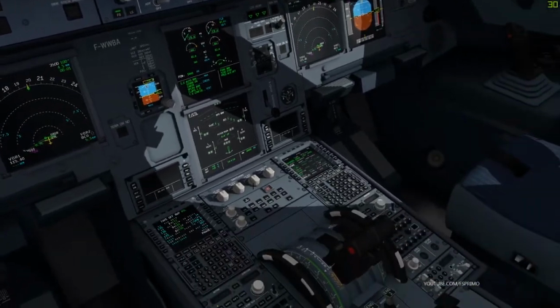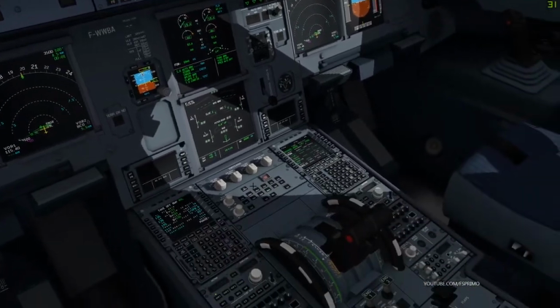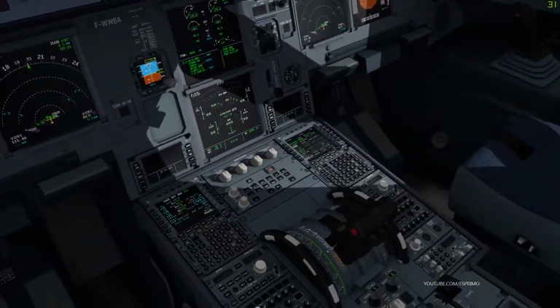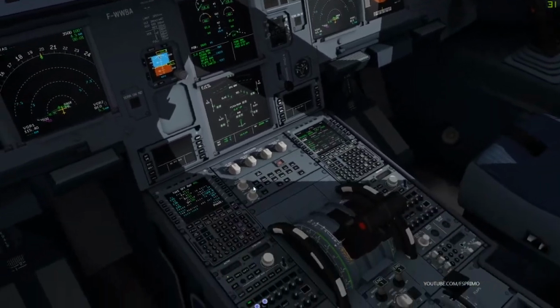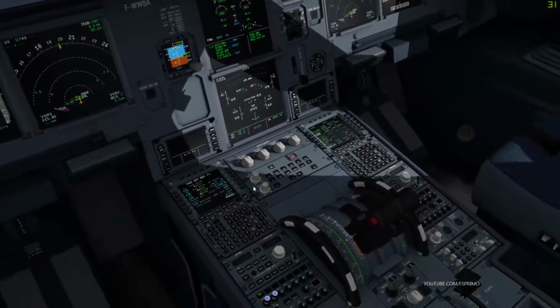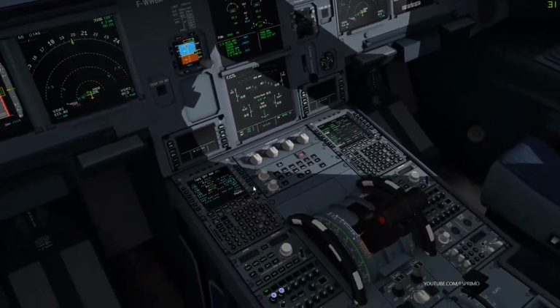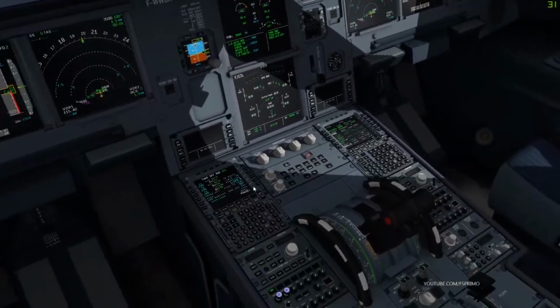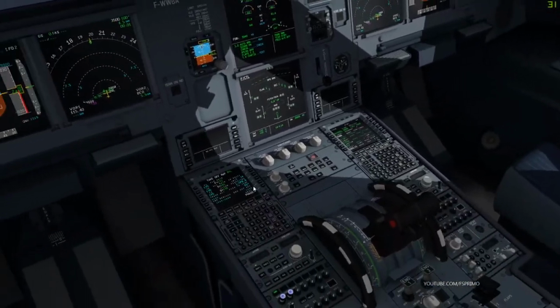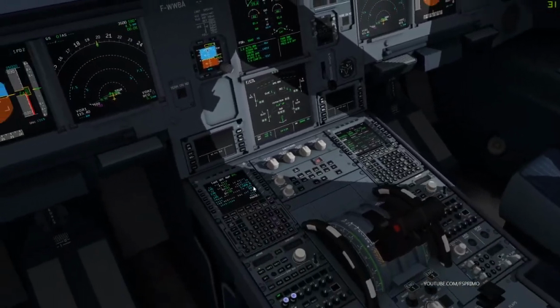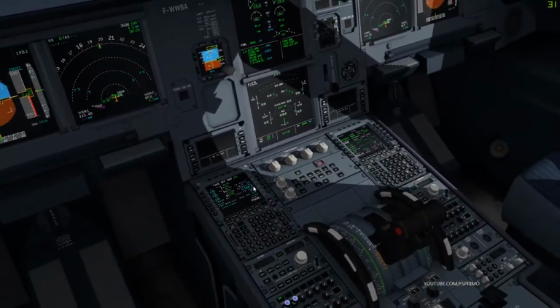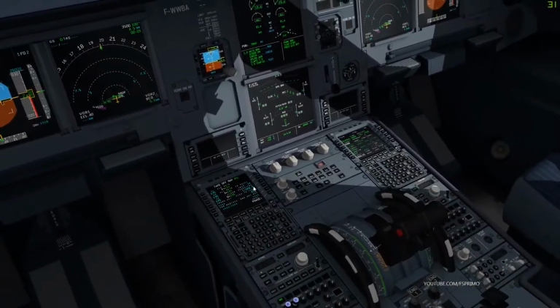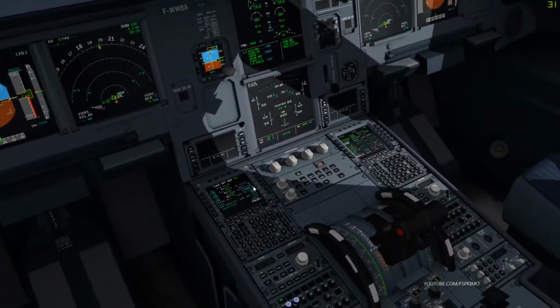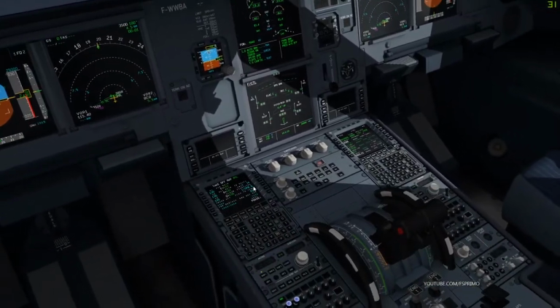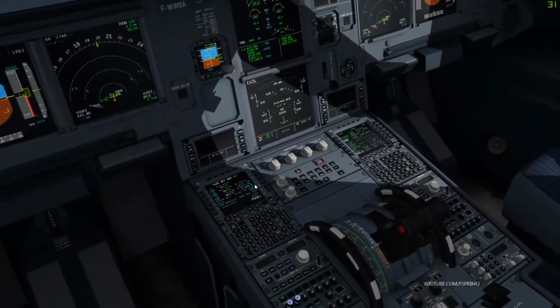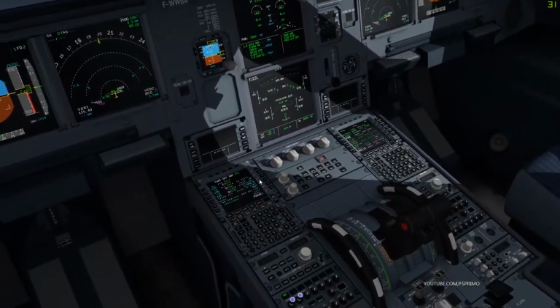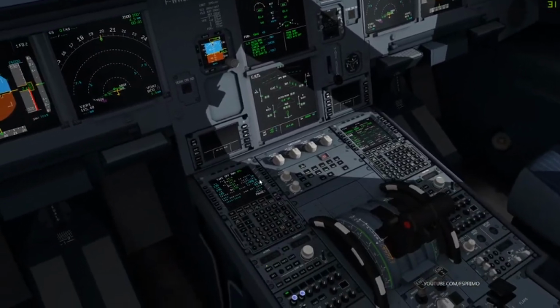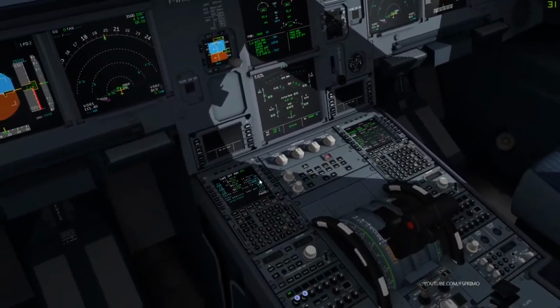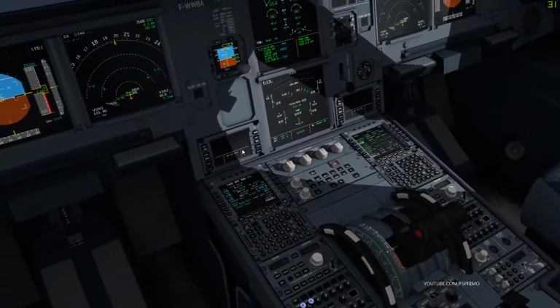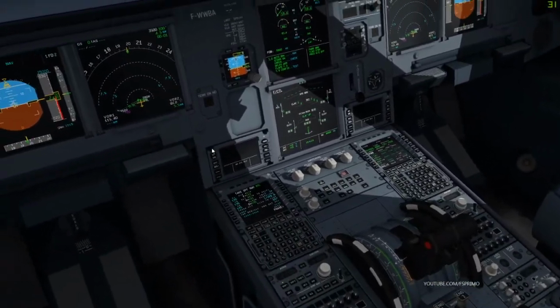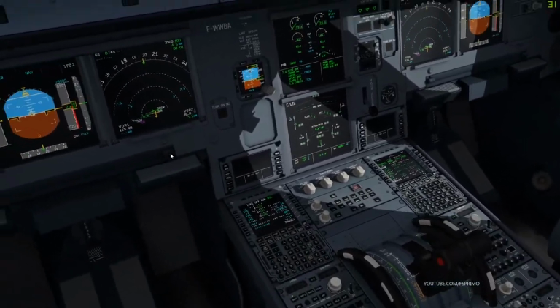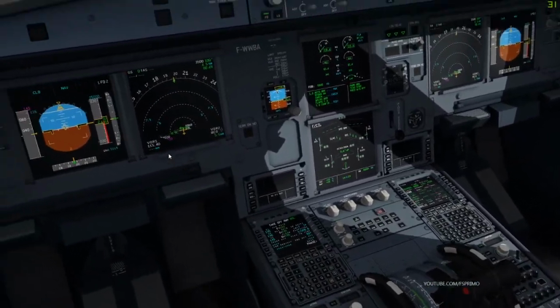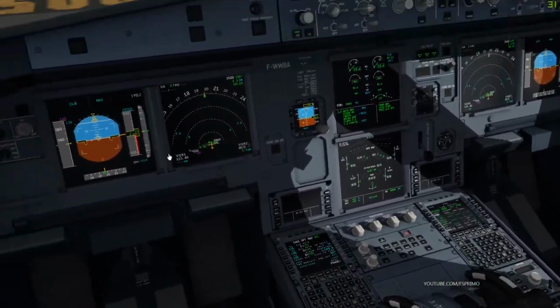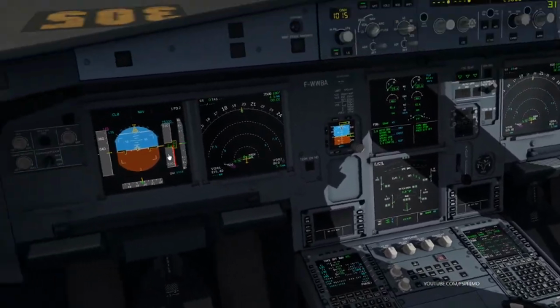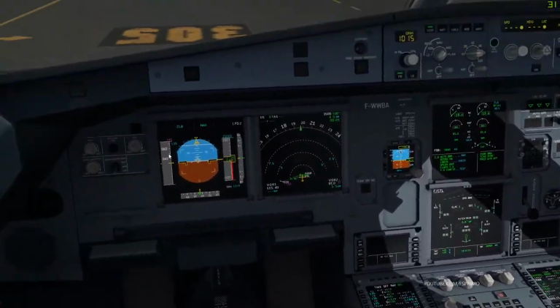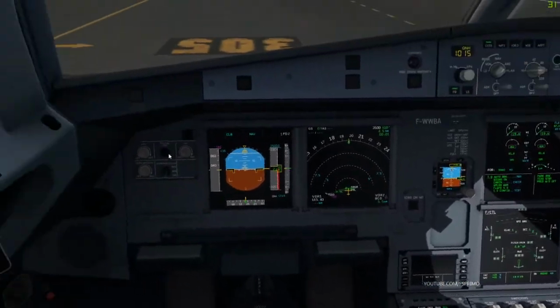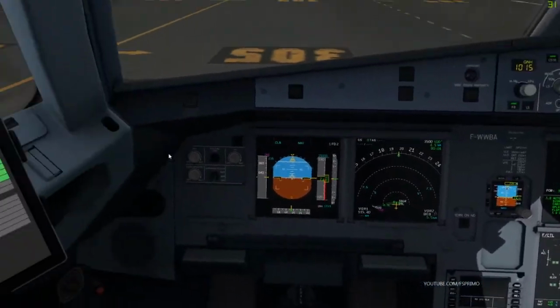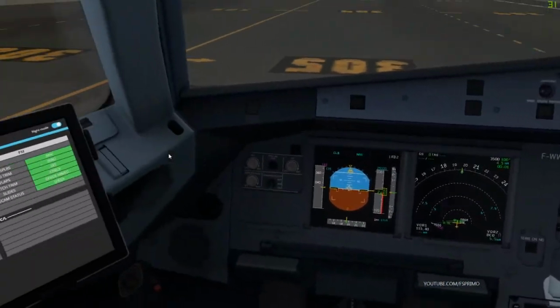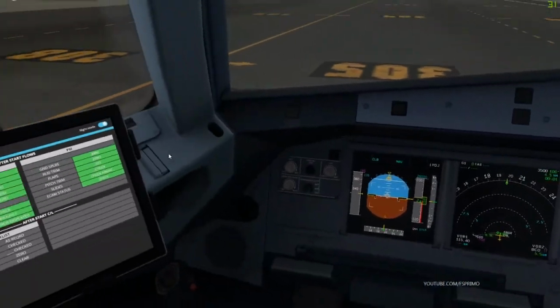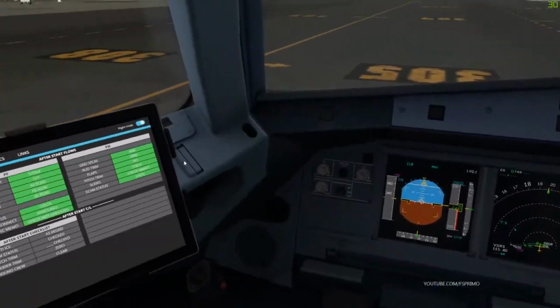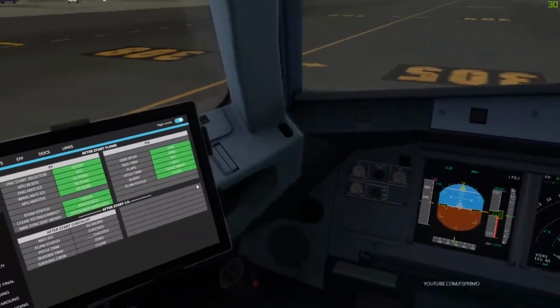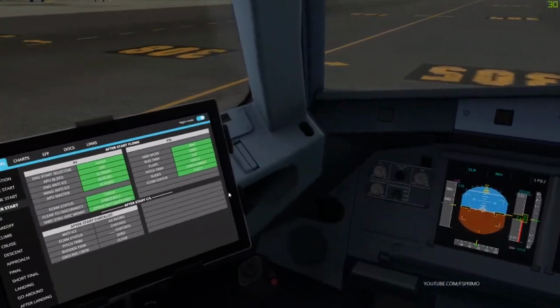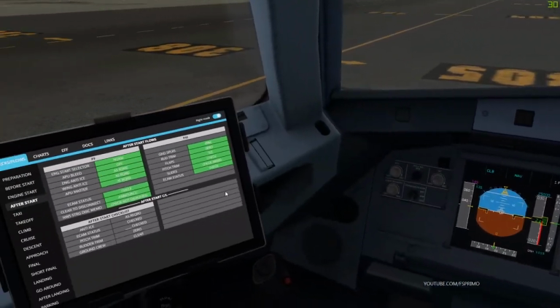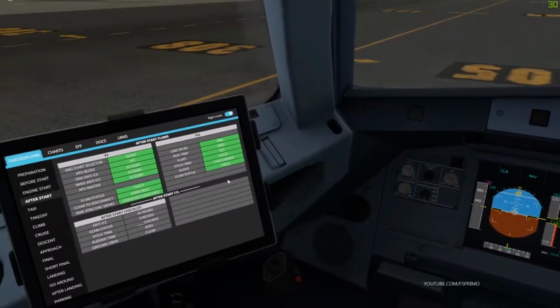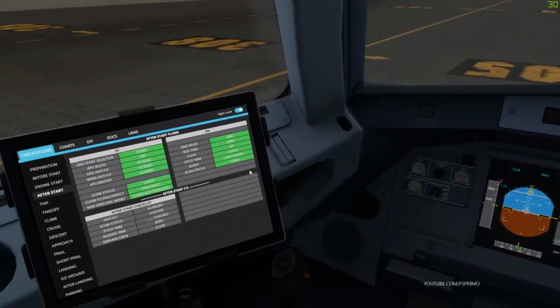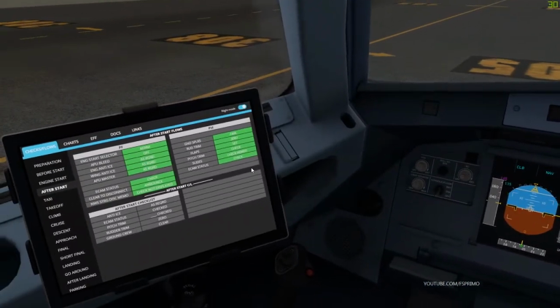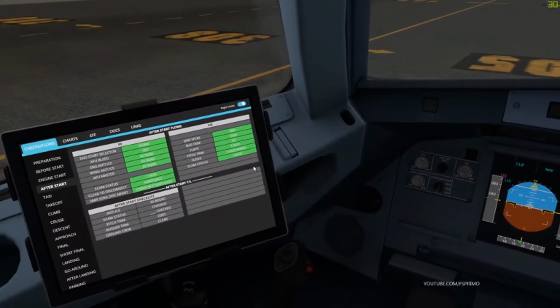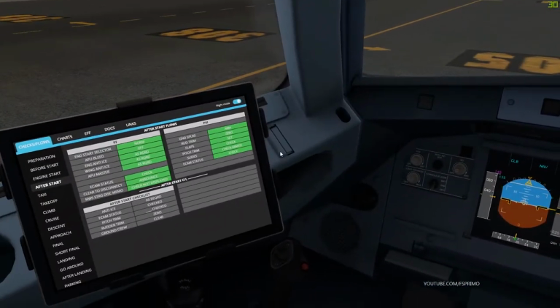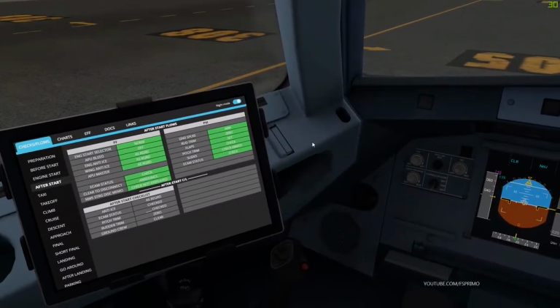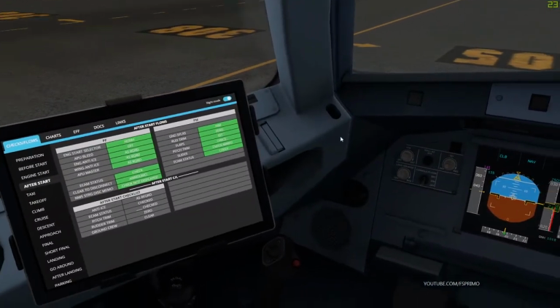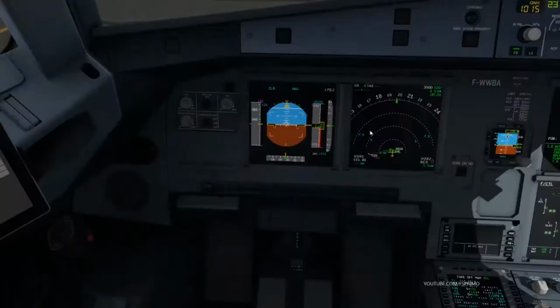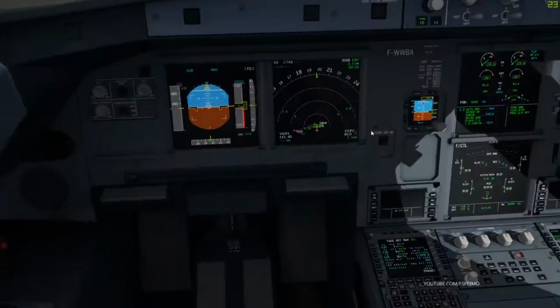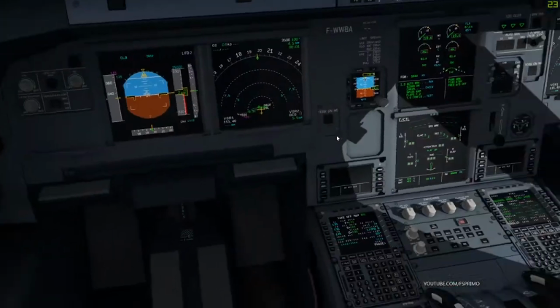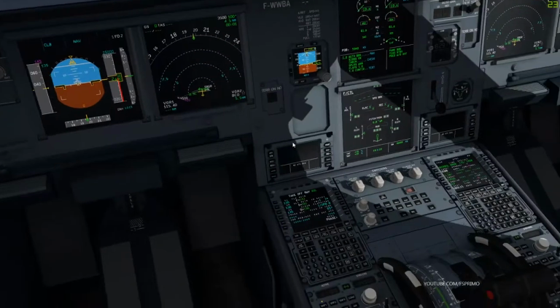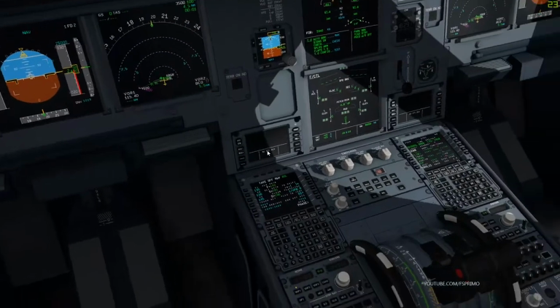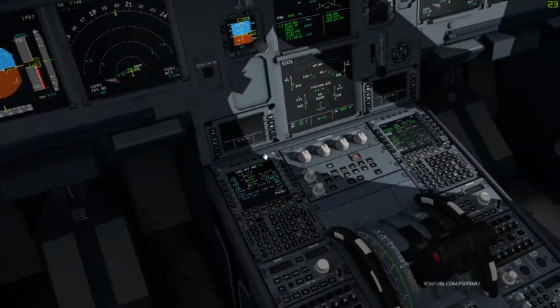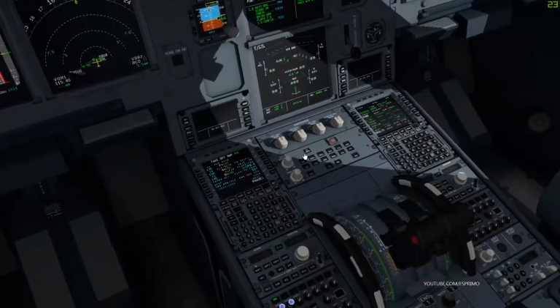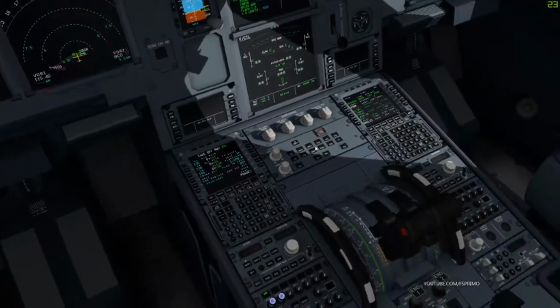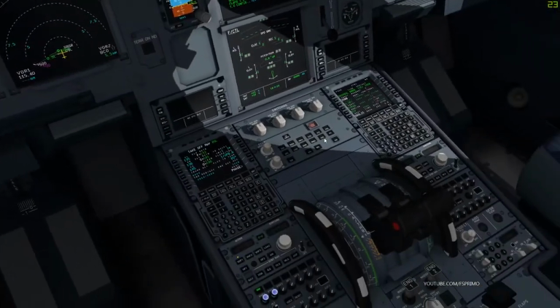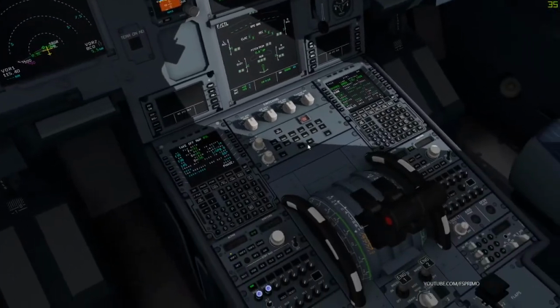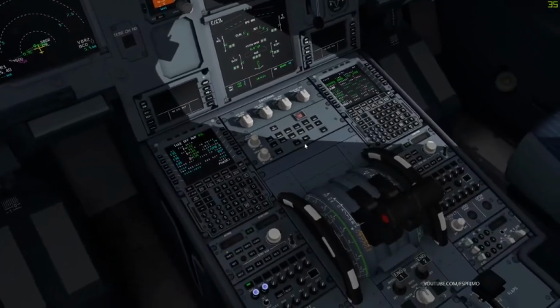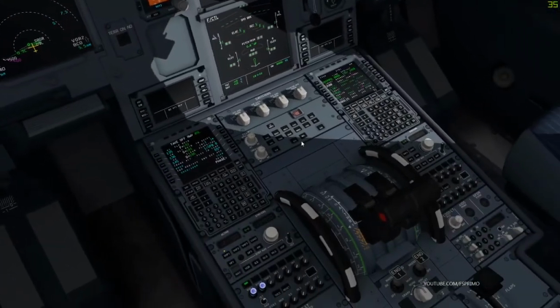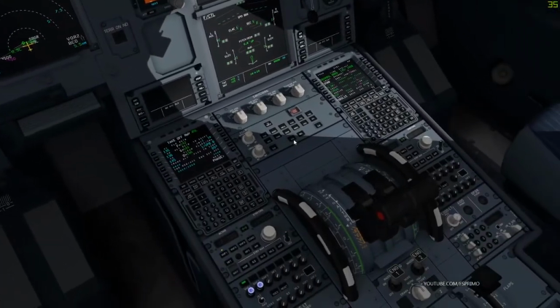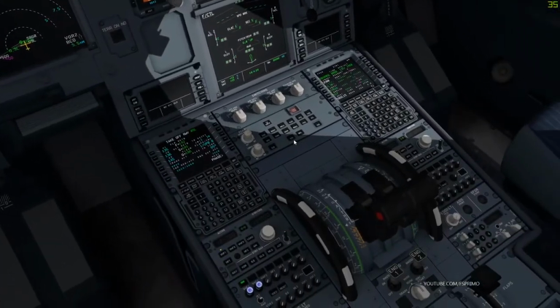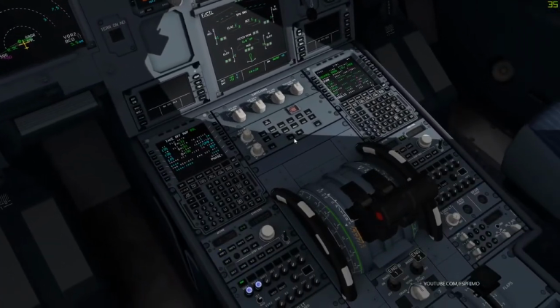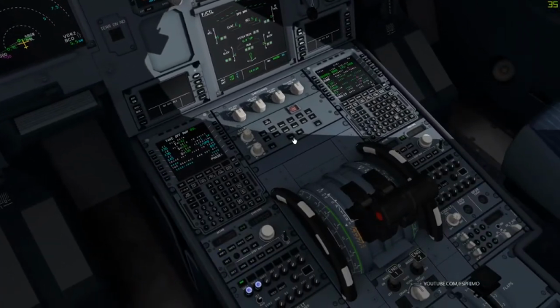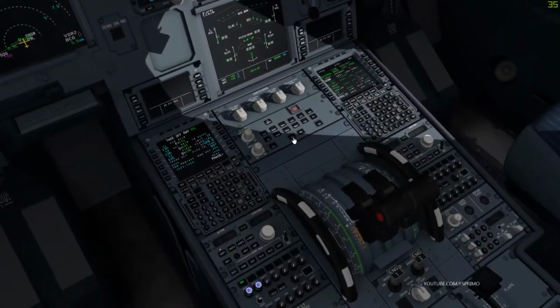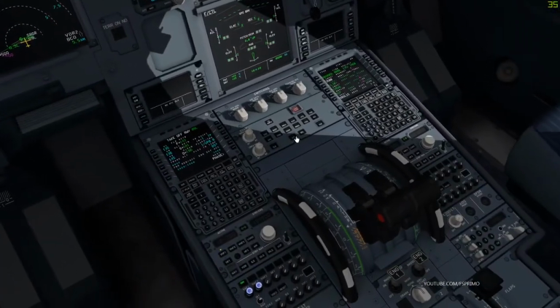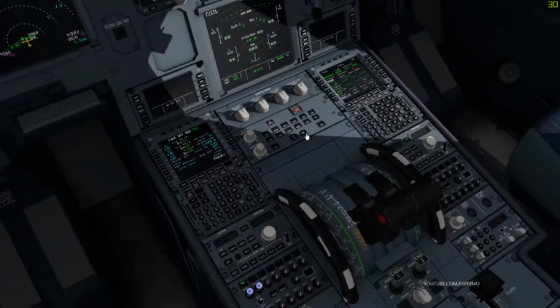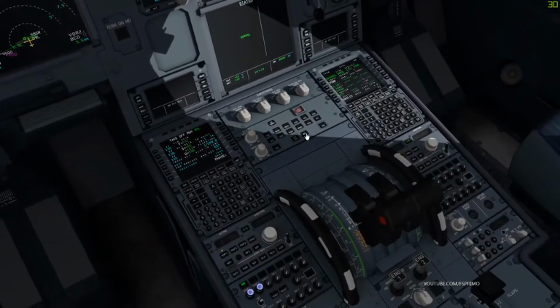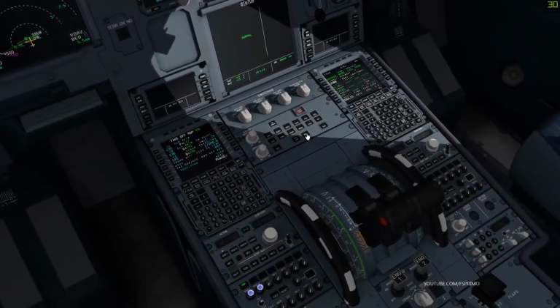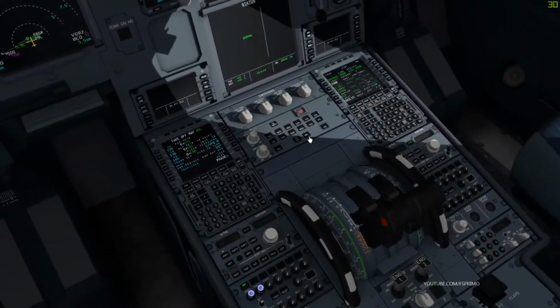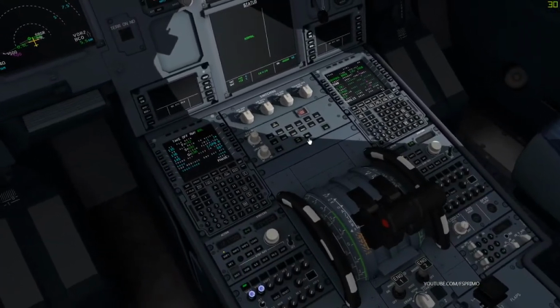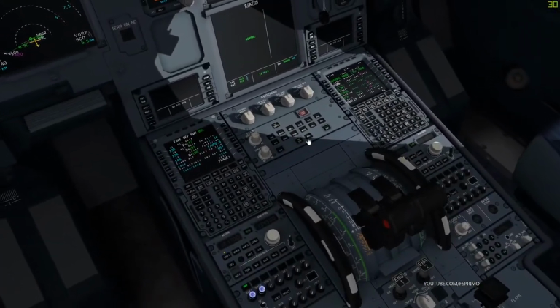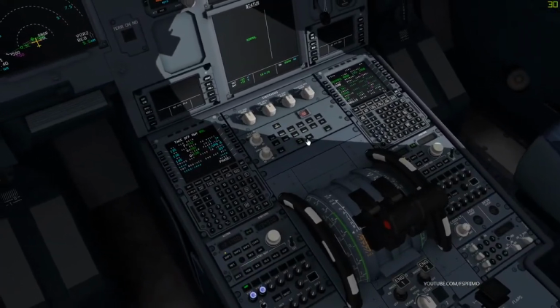Anti-ice off. ECAM status checked. ECAM door page checked.